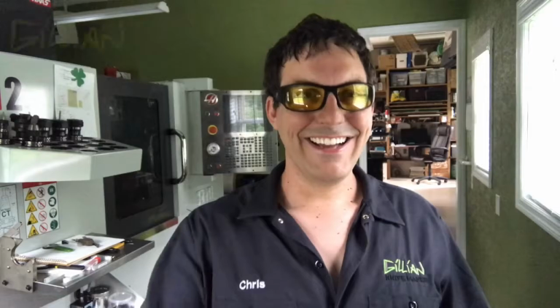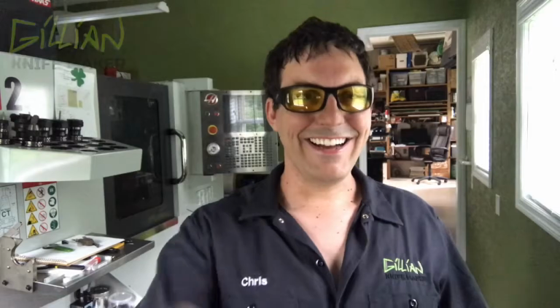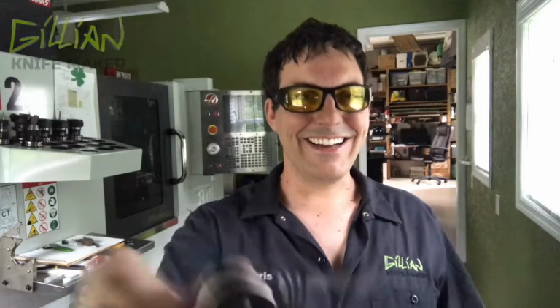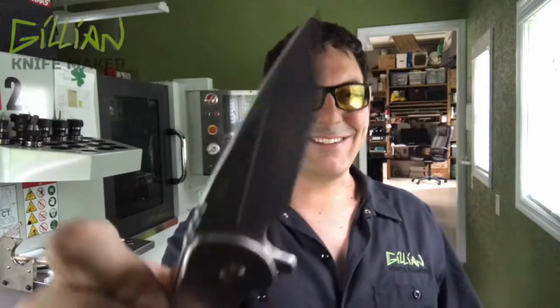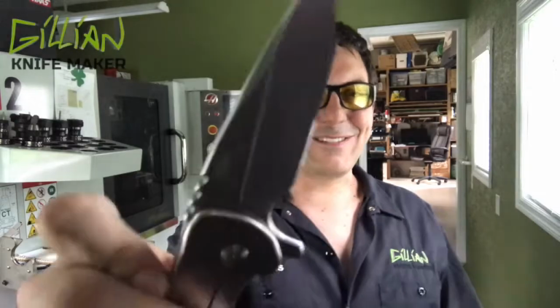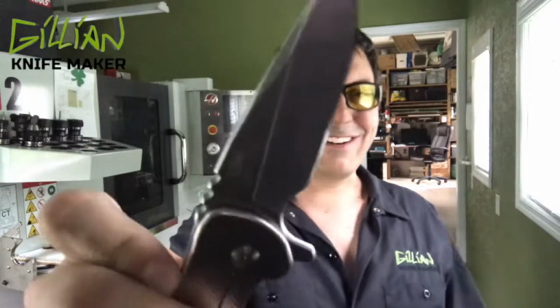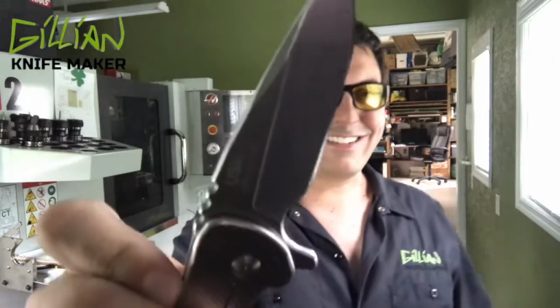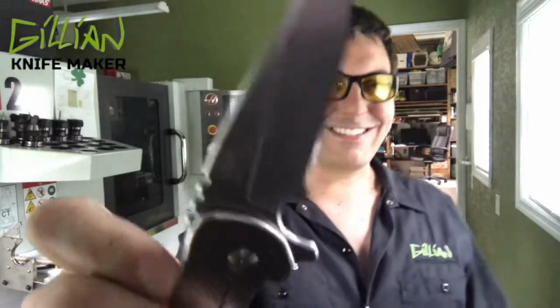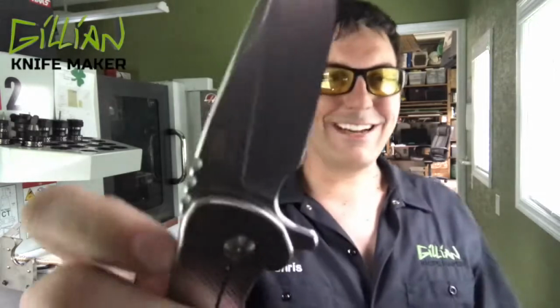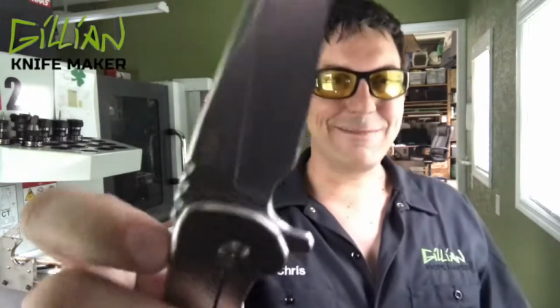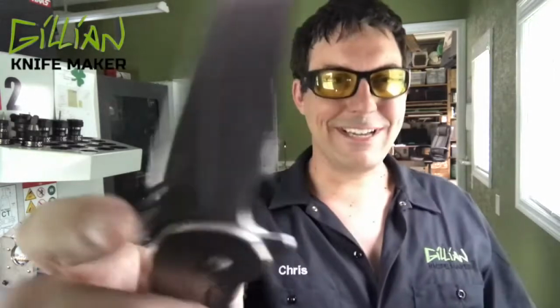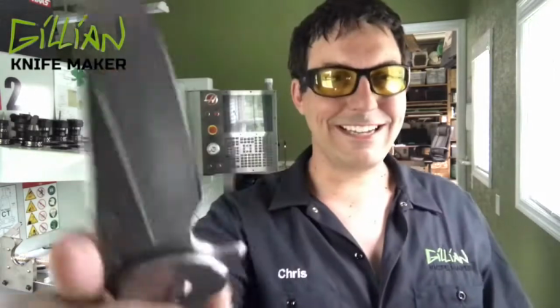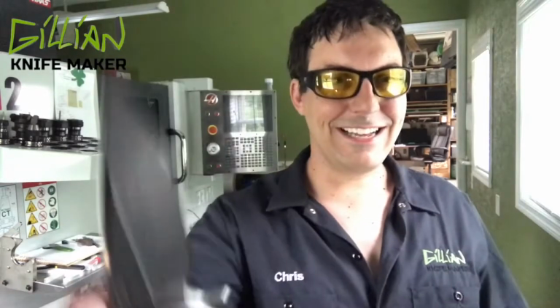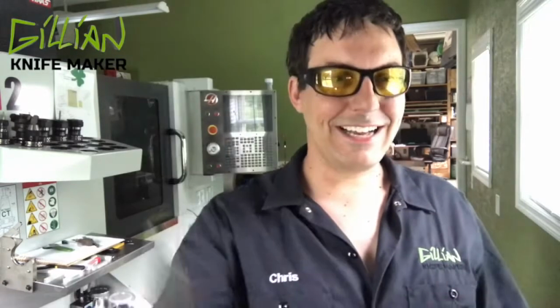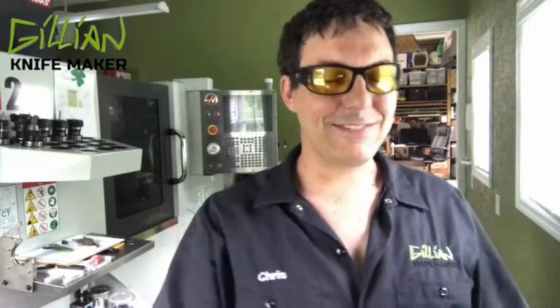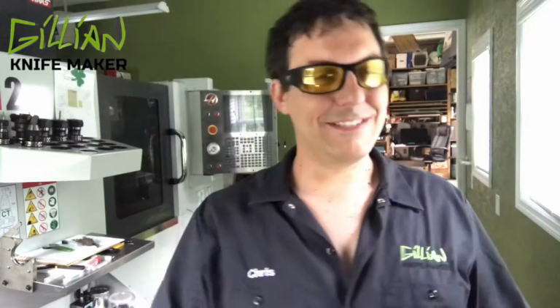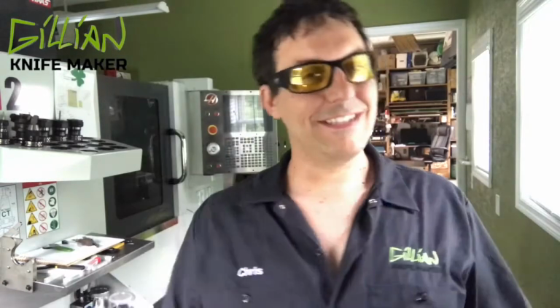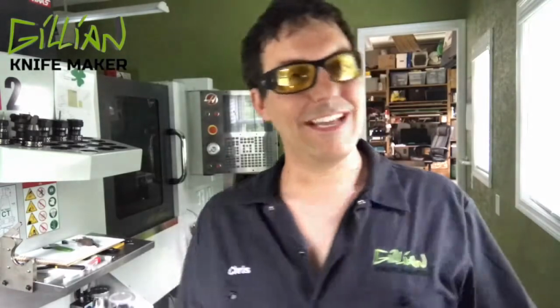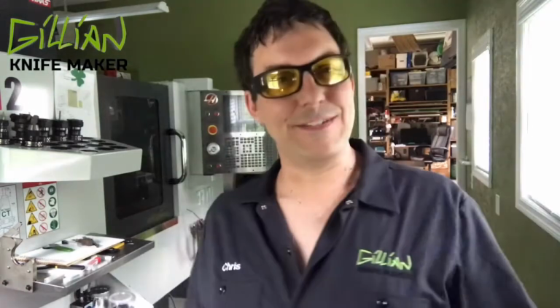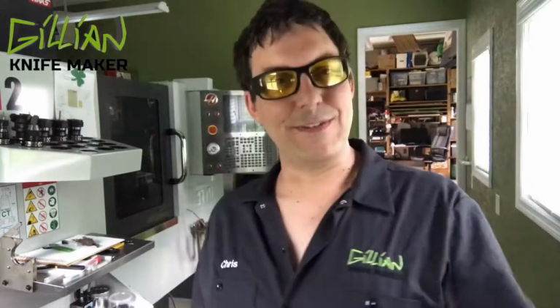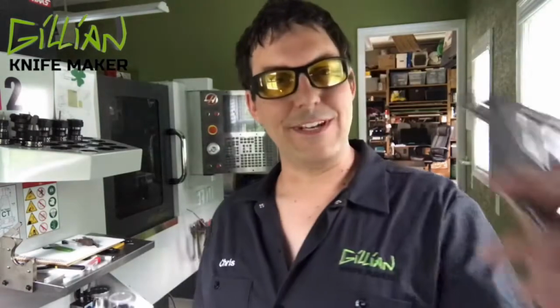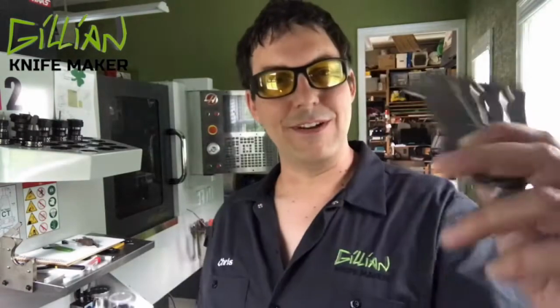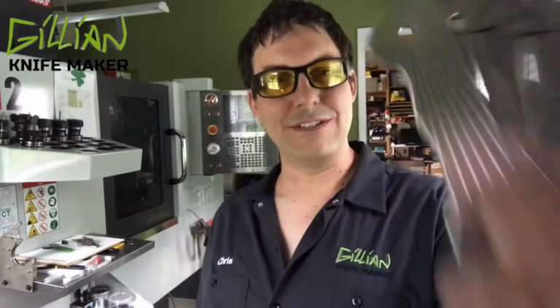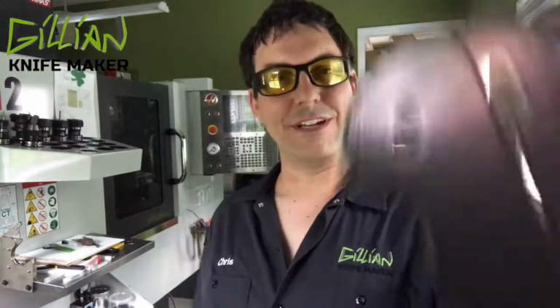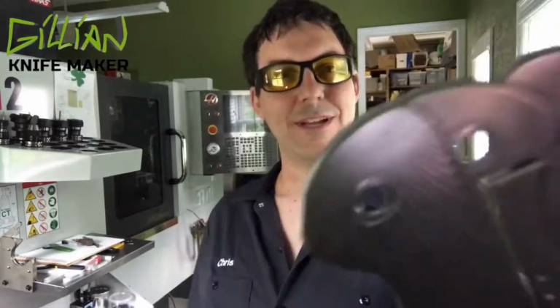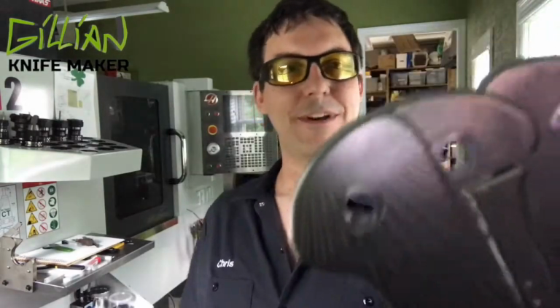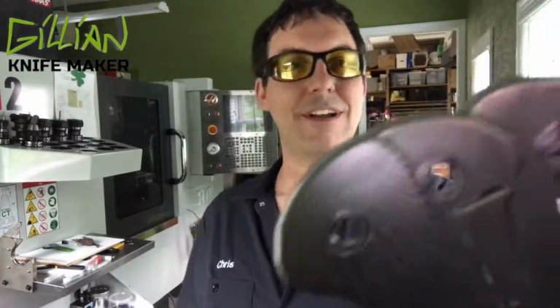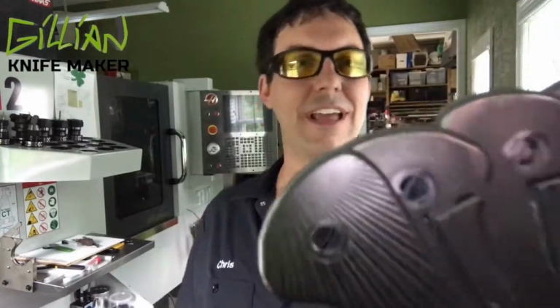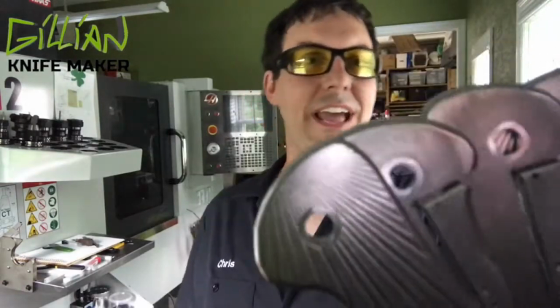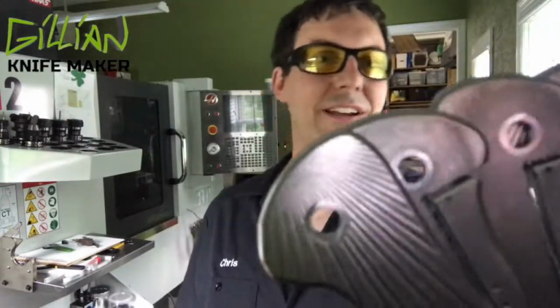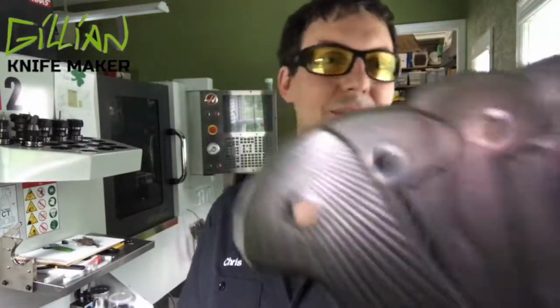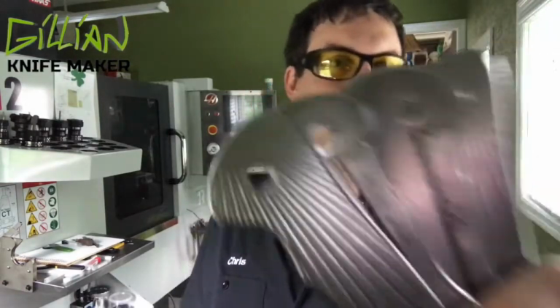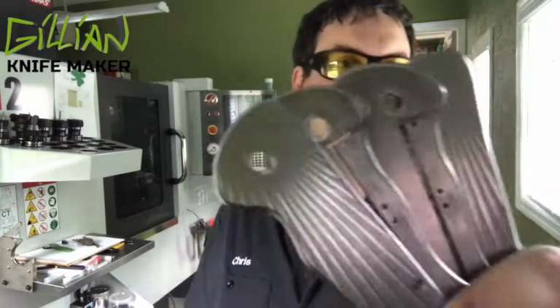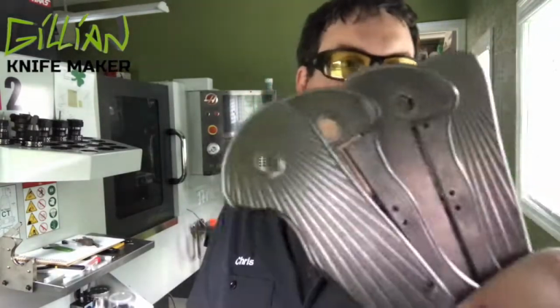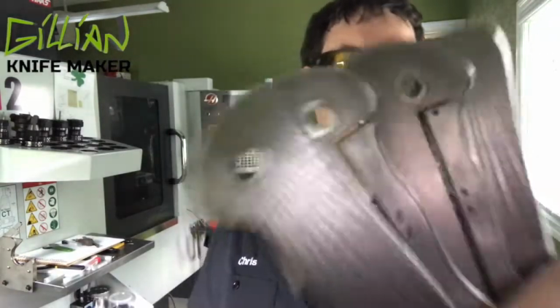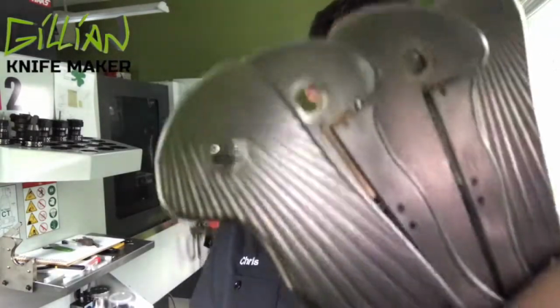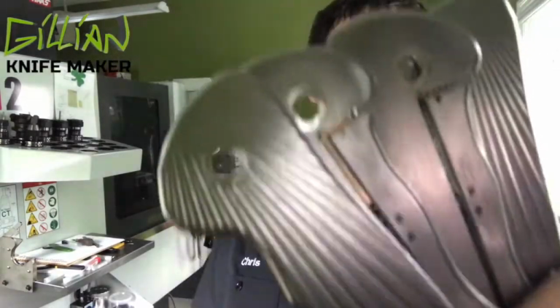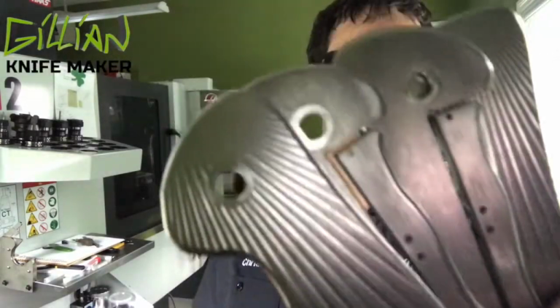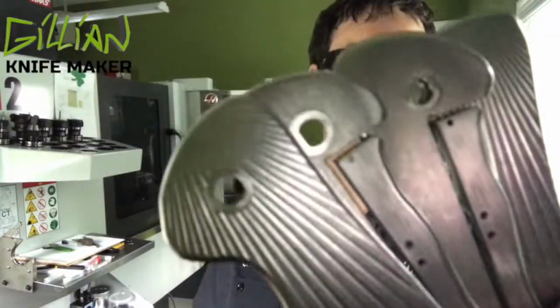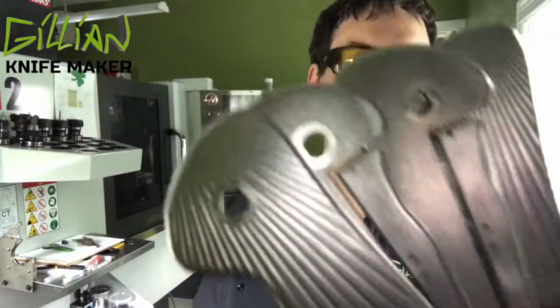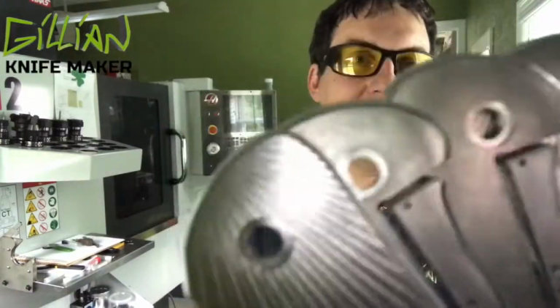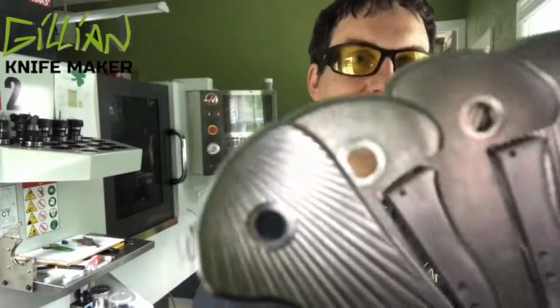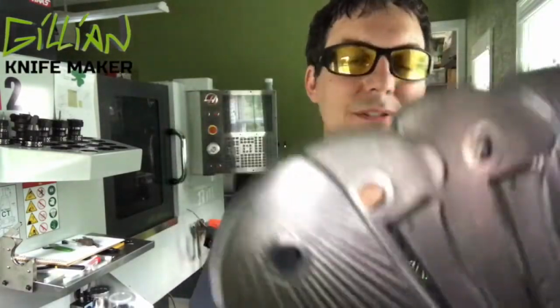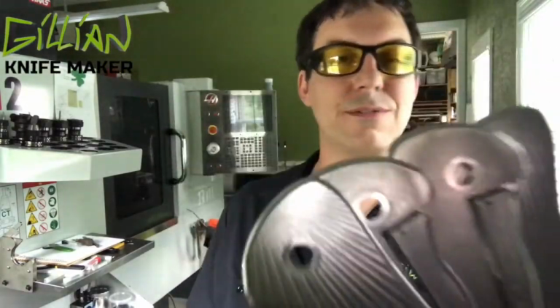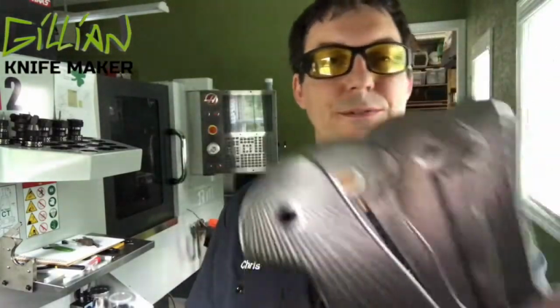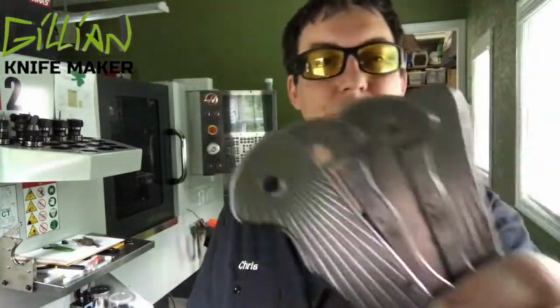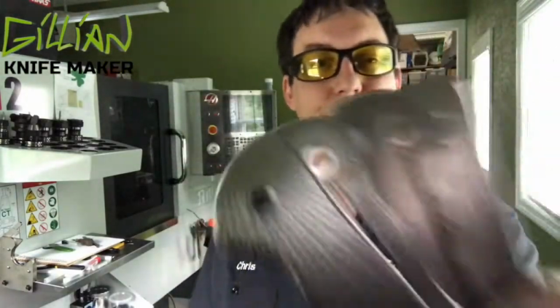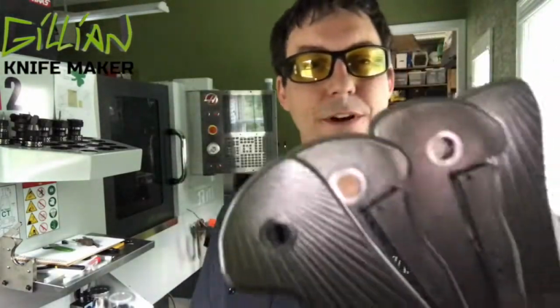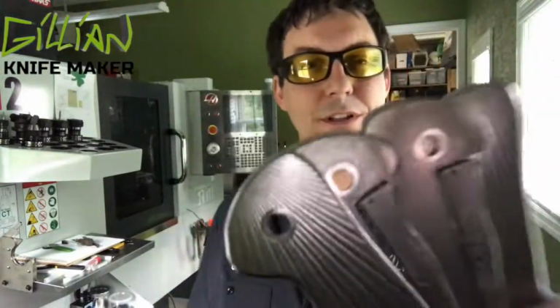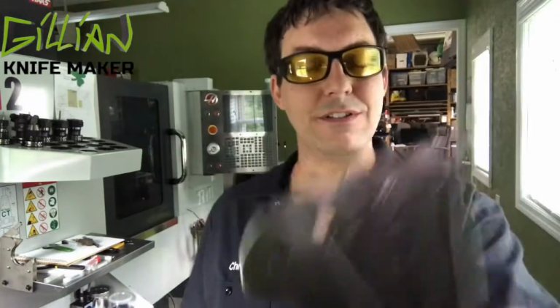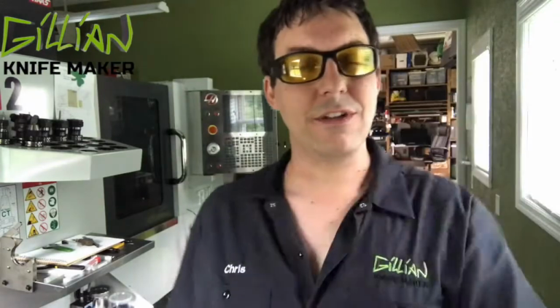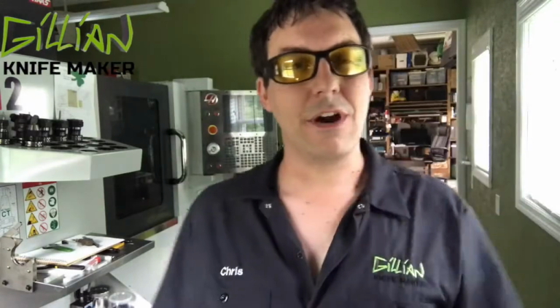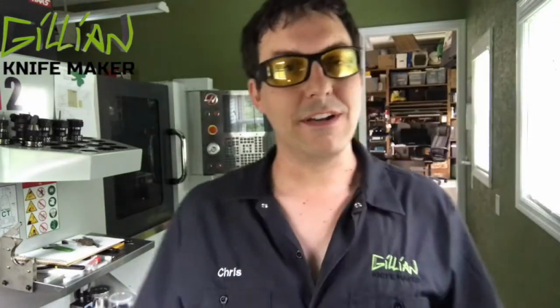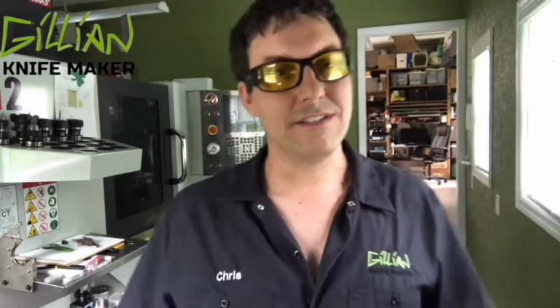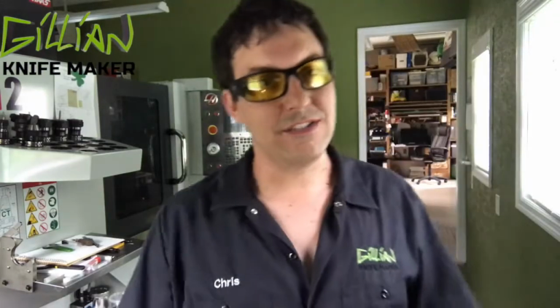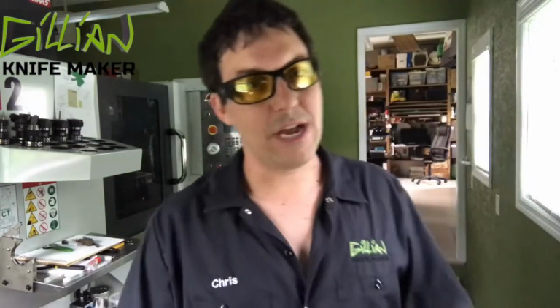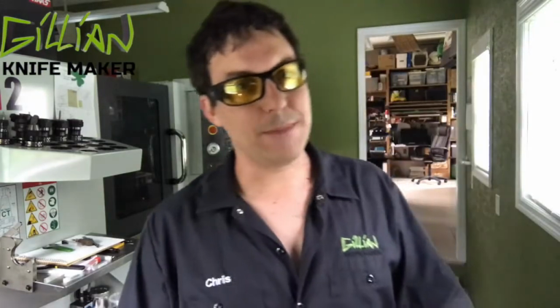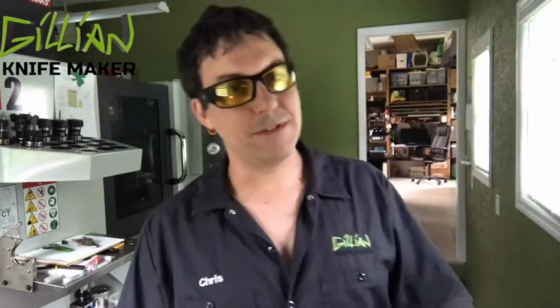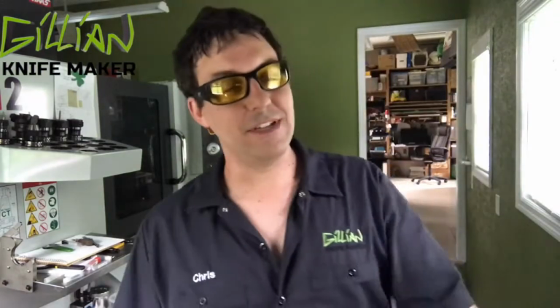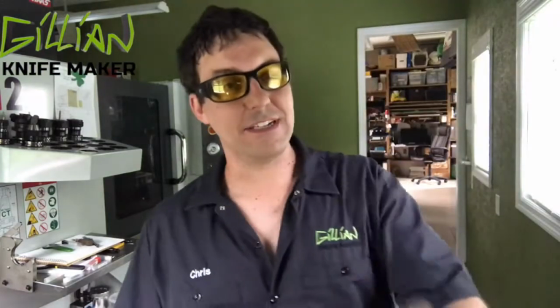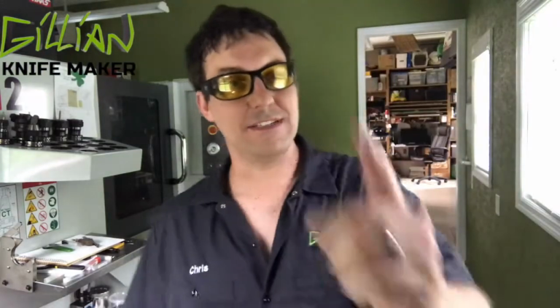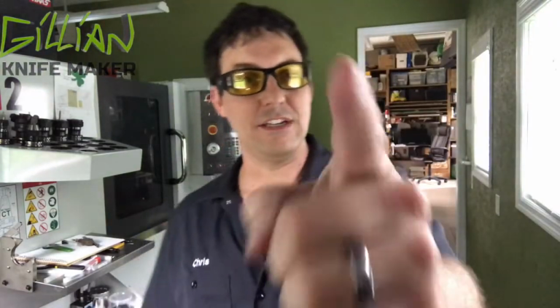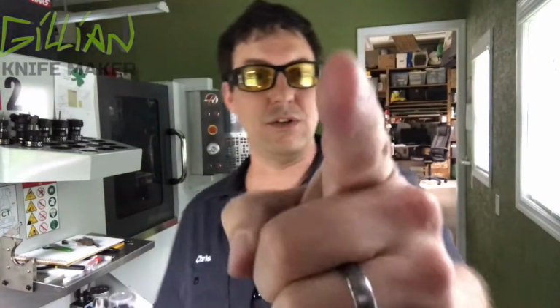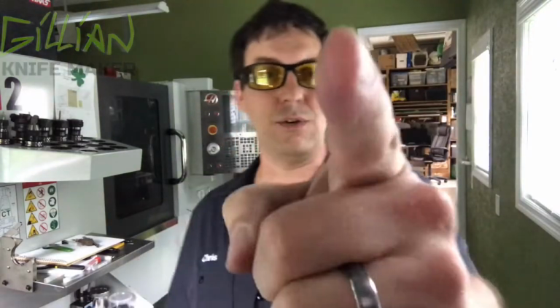Hi, I'm Chris and I make knives. Today's video is all about handles. We're working on the handles for the Fallen Star. This is chapter six. Stay tuned.